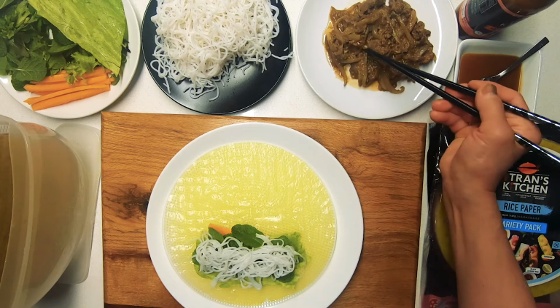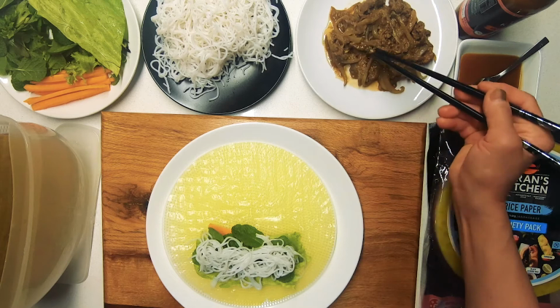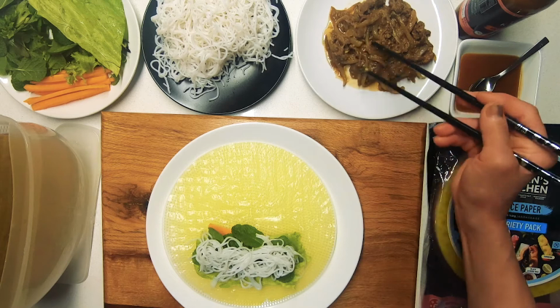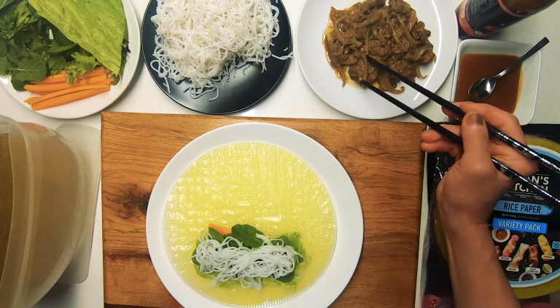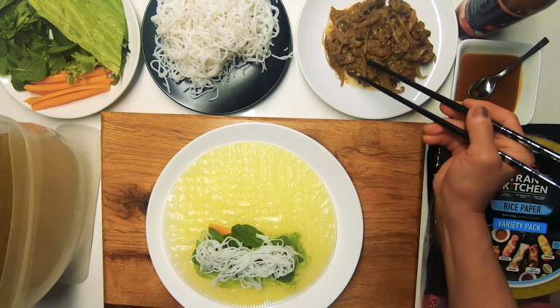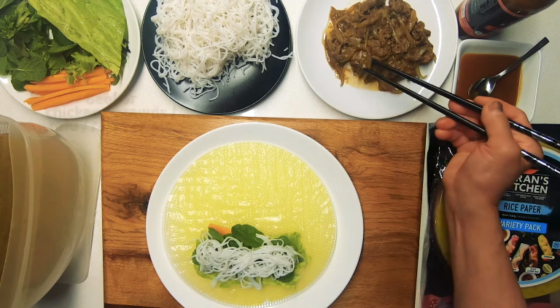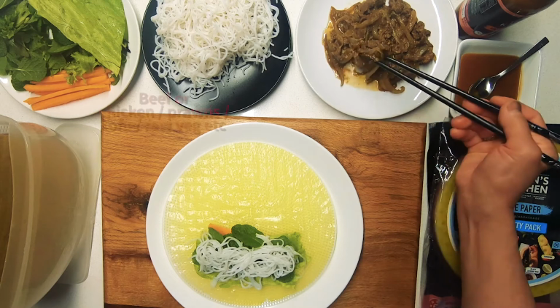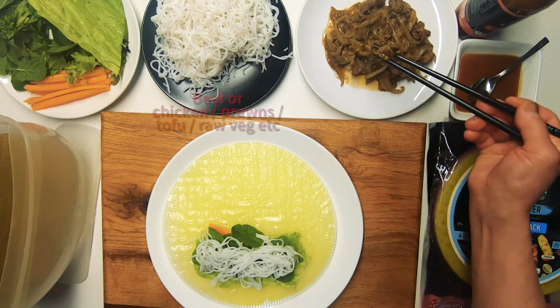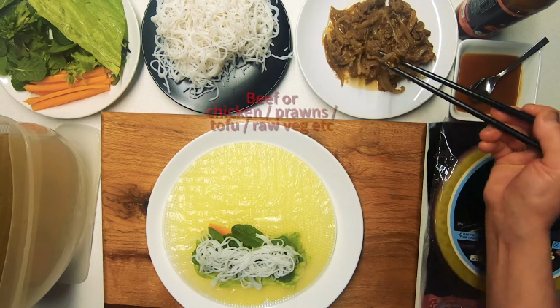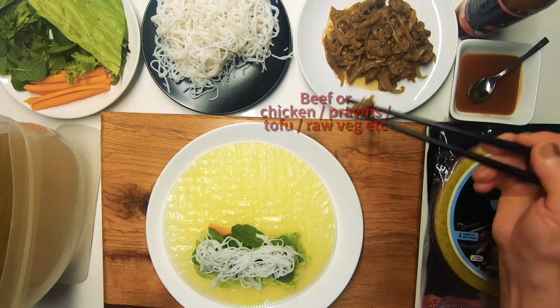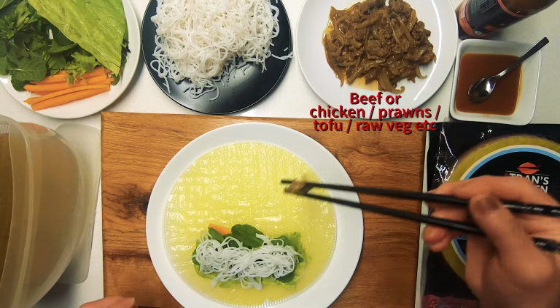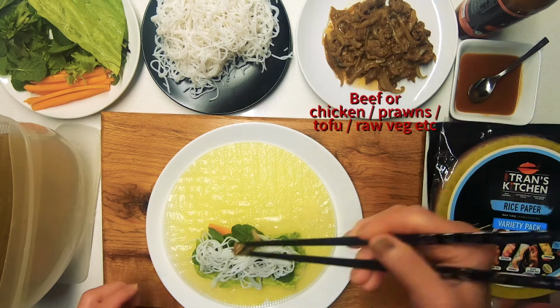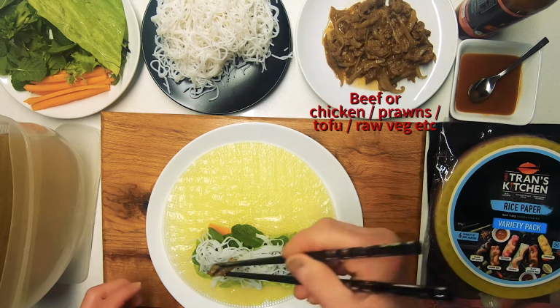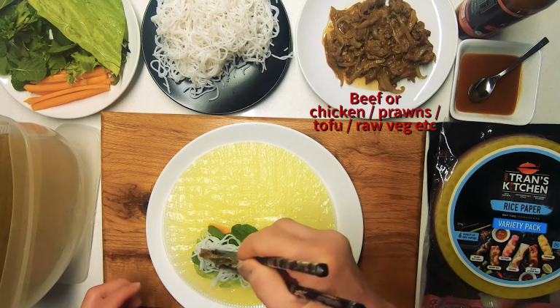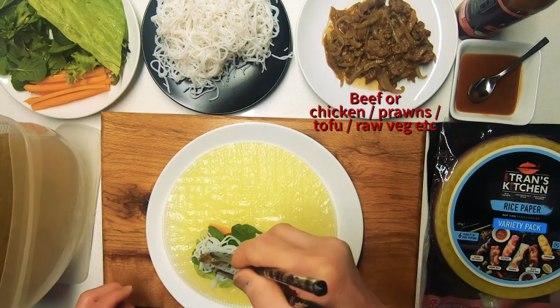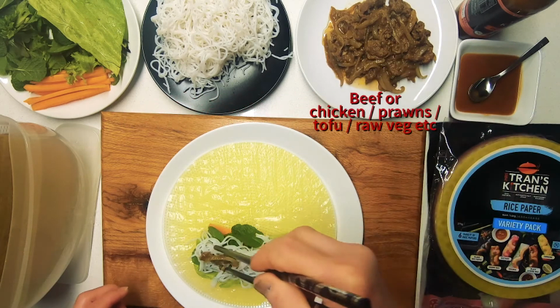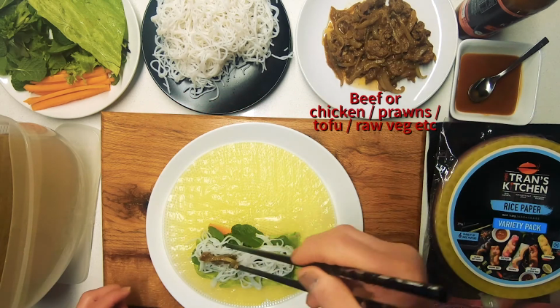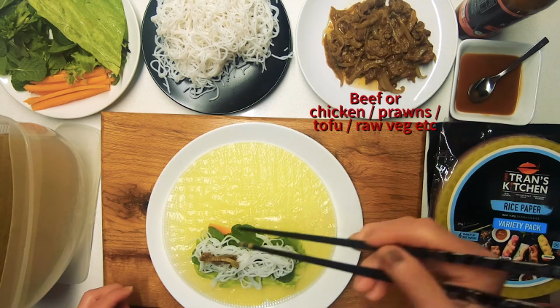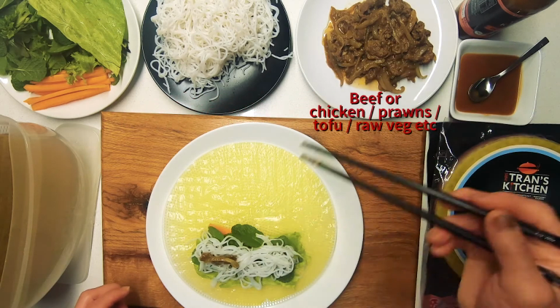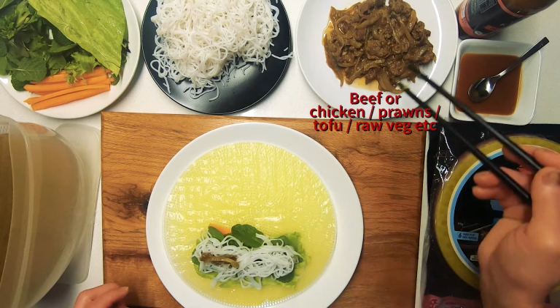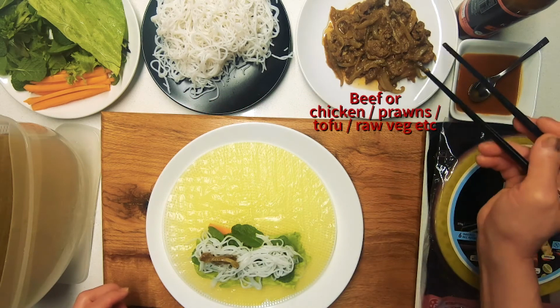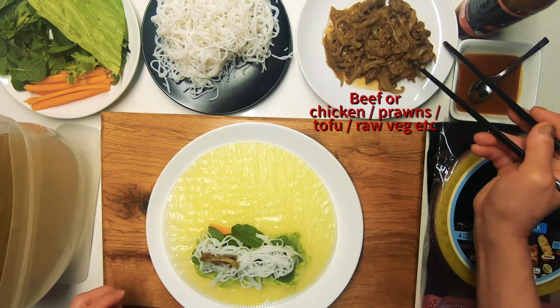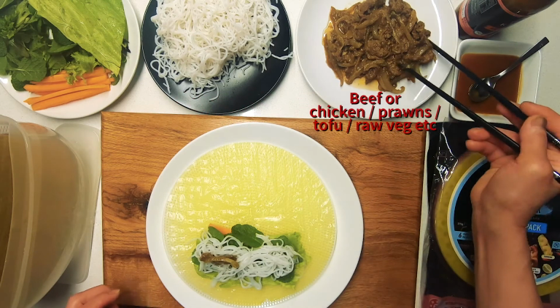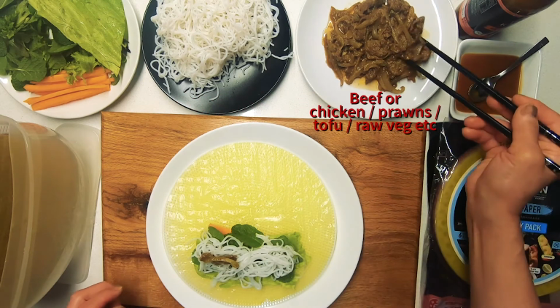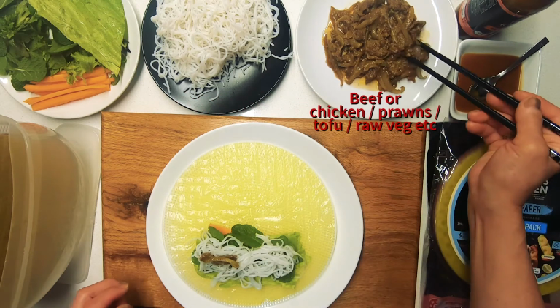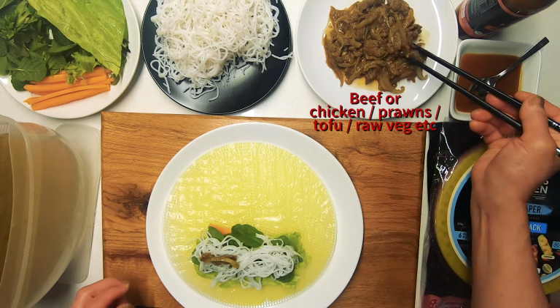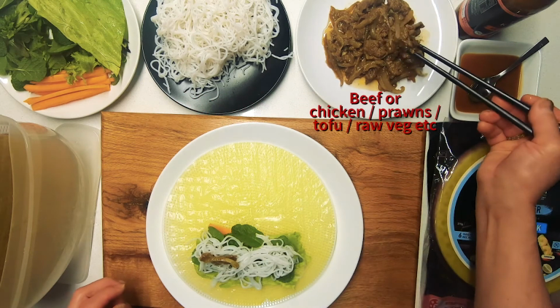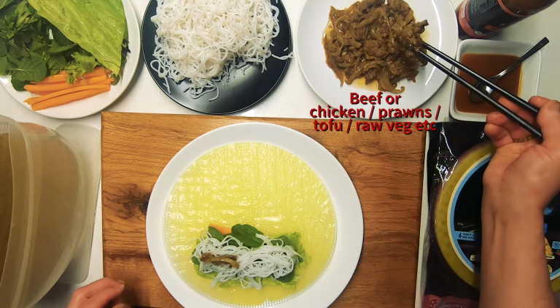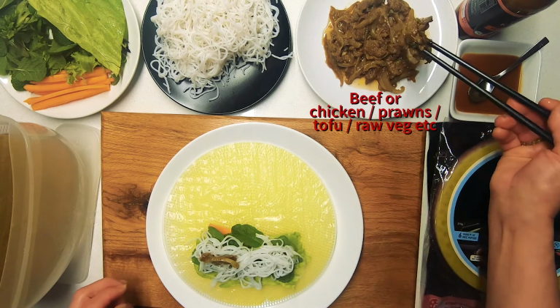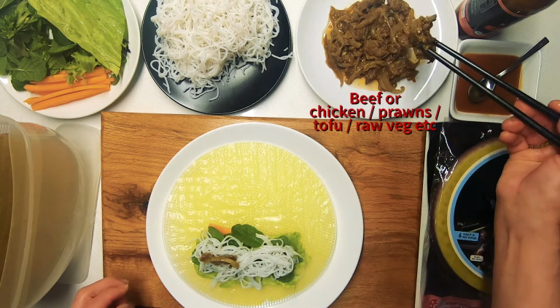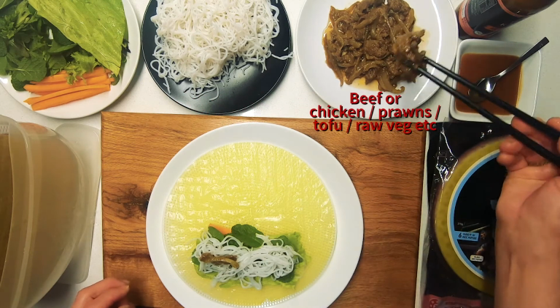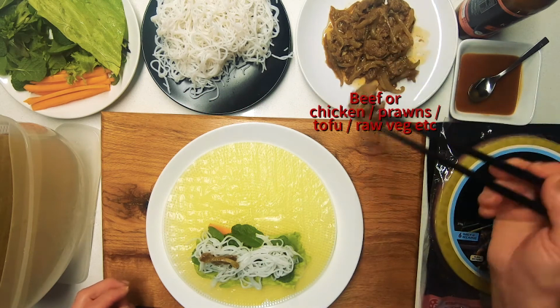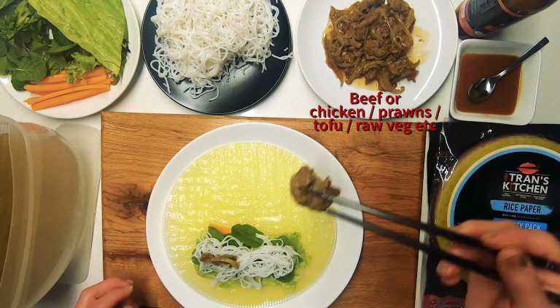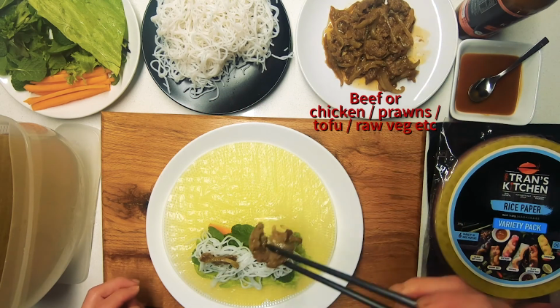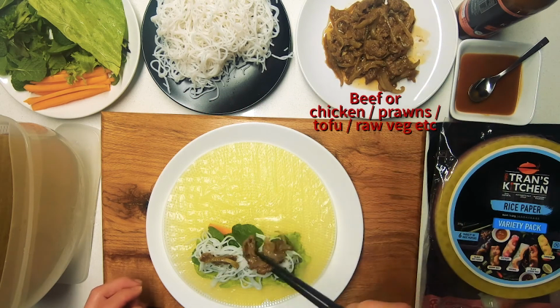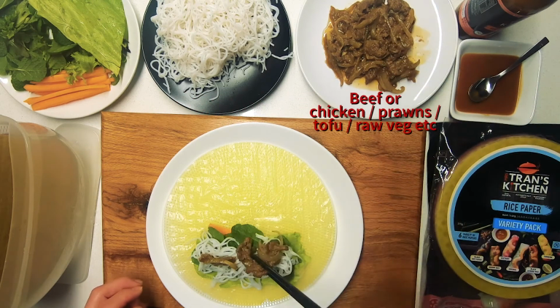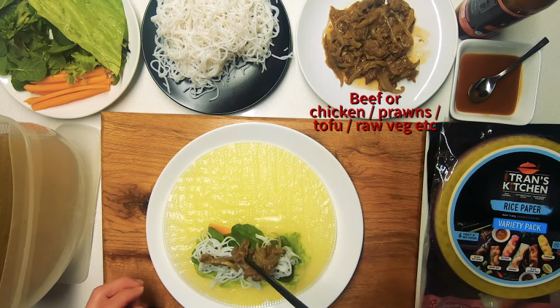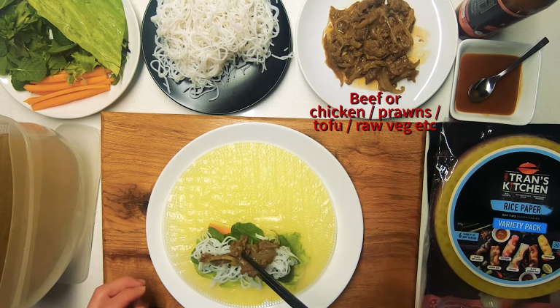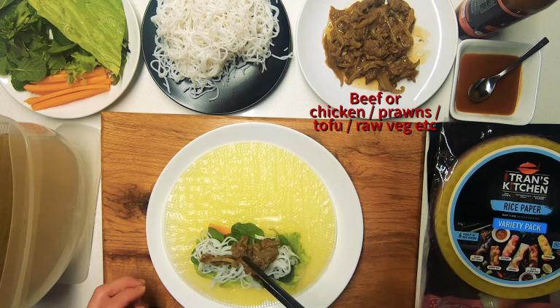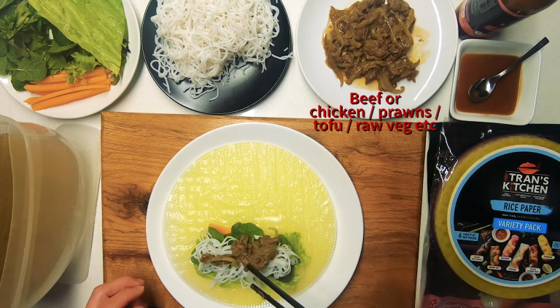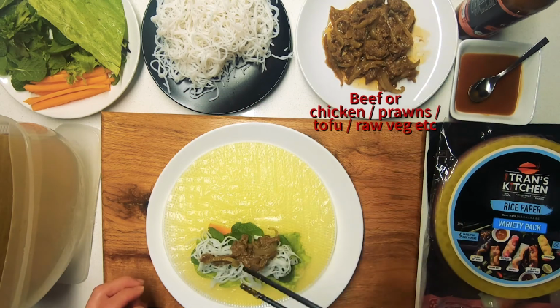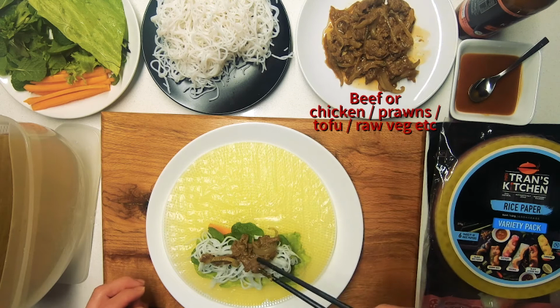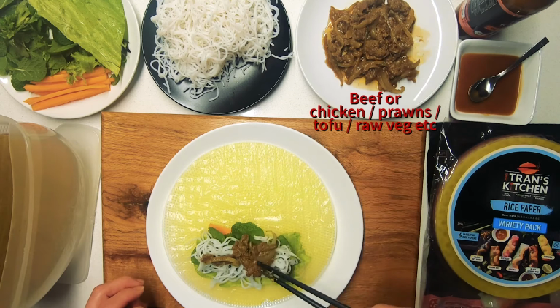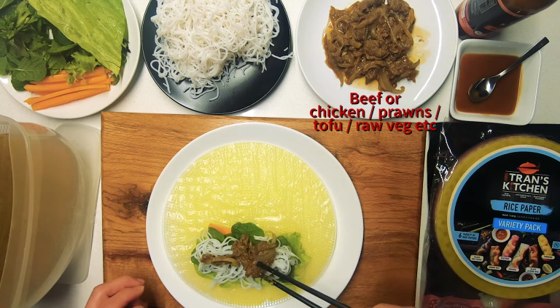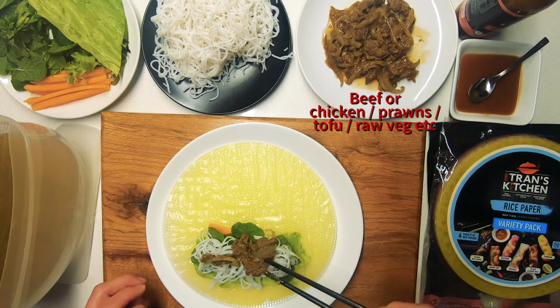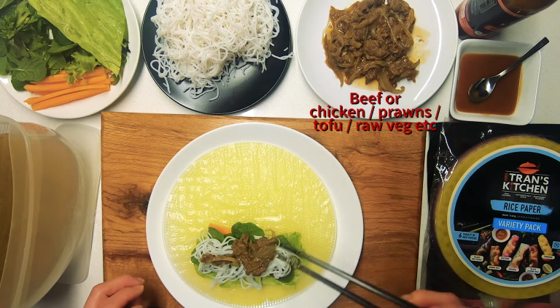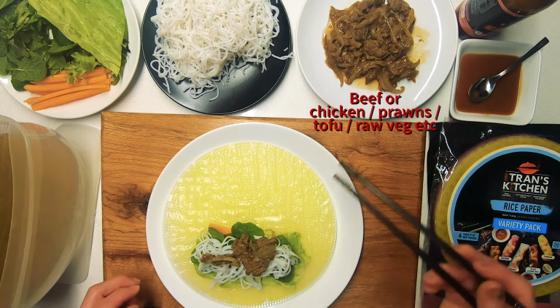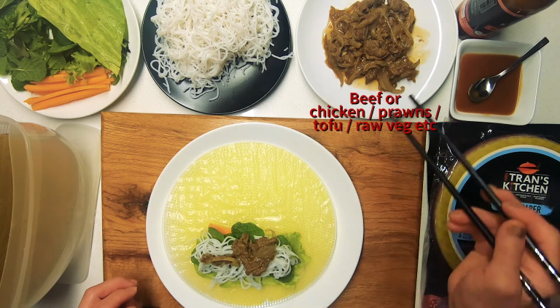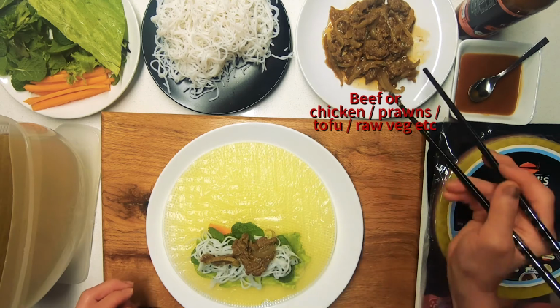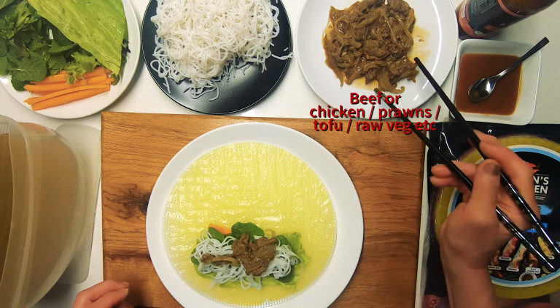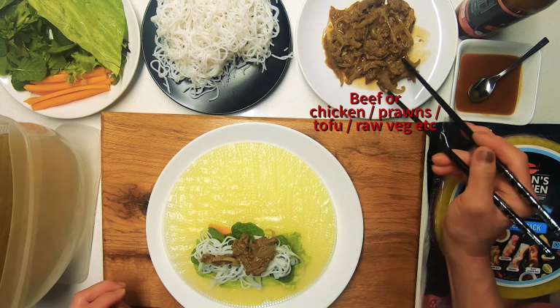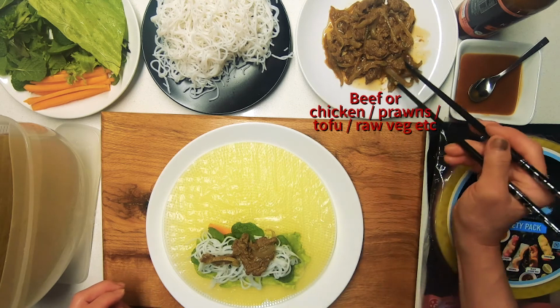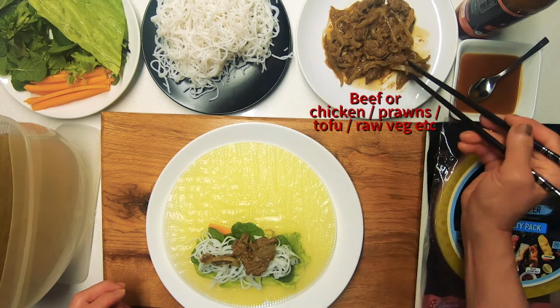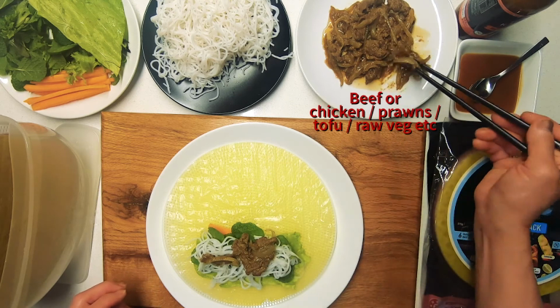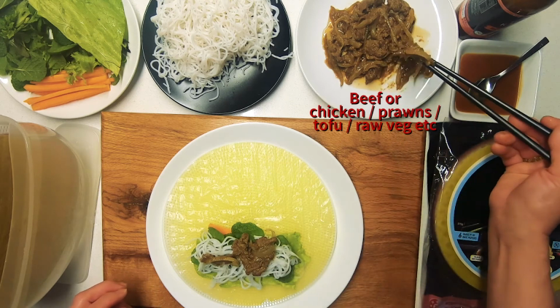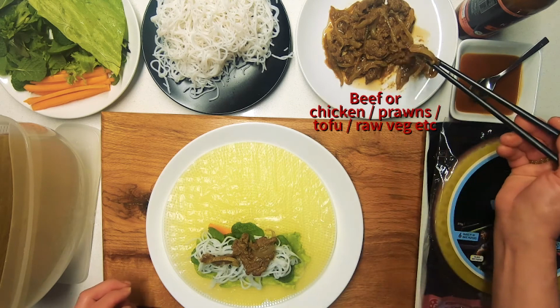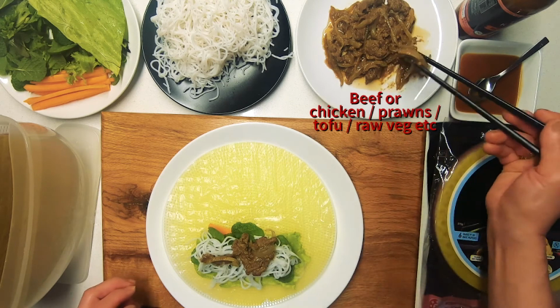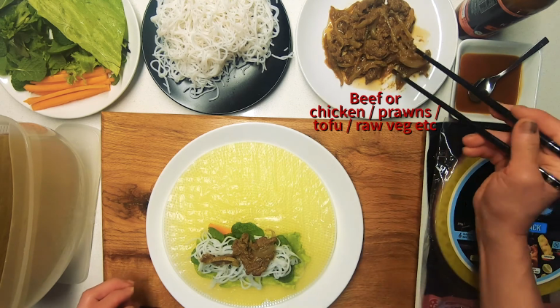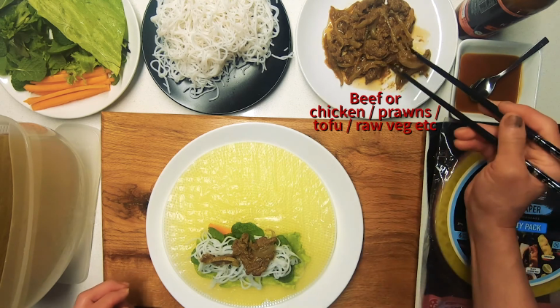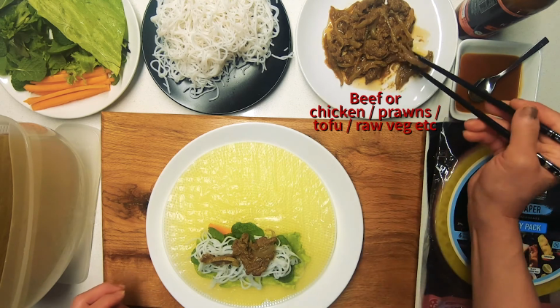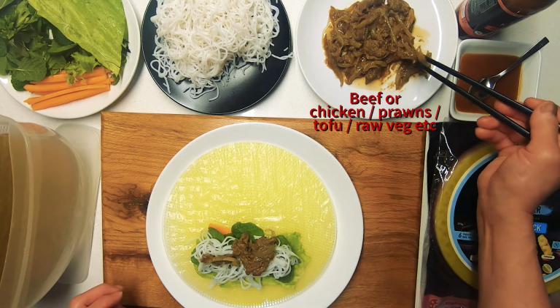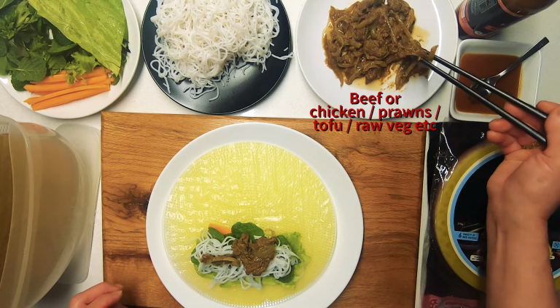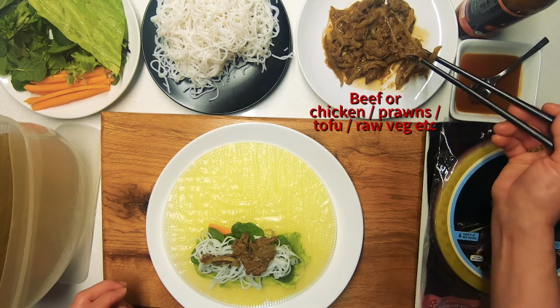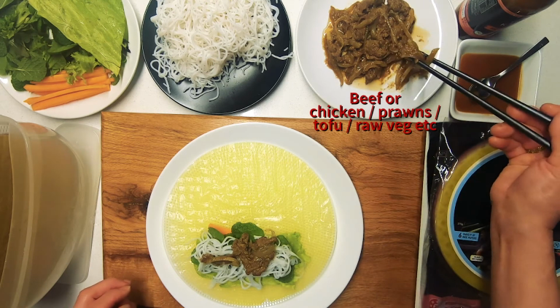Next we add our protein. In this case we've got beef, but you can use pork, chicken, or prawns — whatever tickles your fancy.